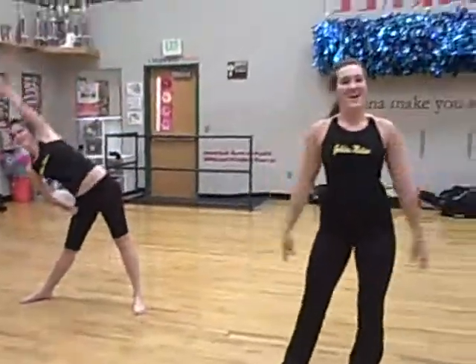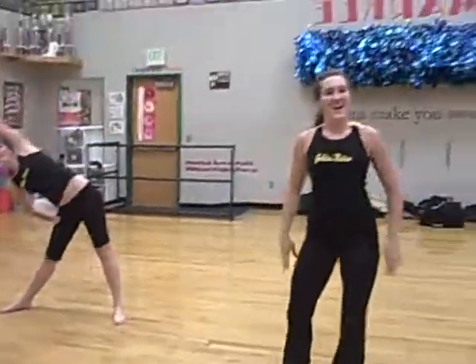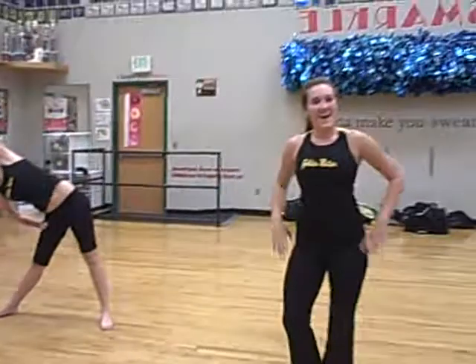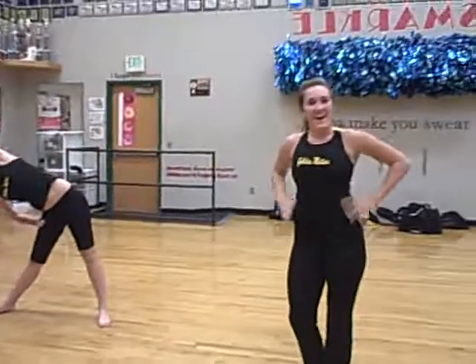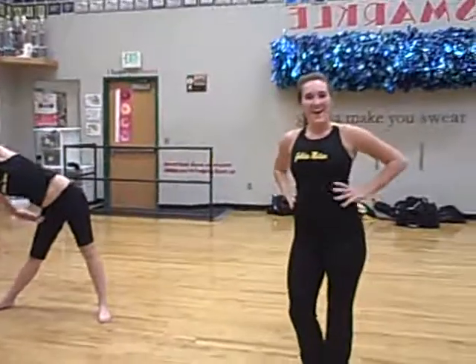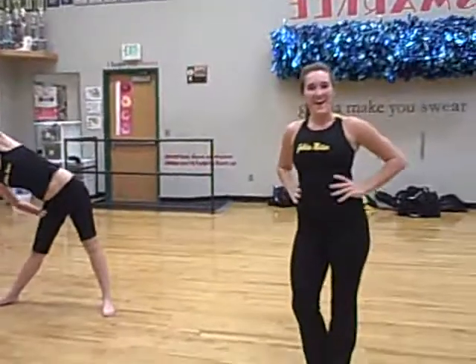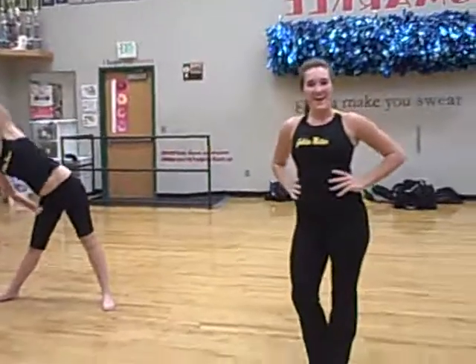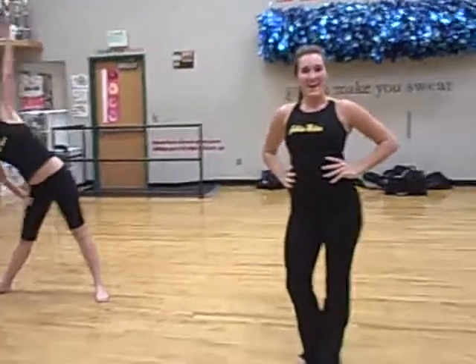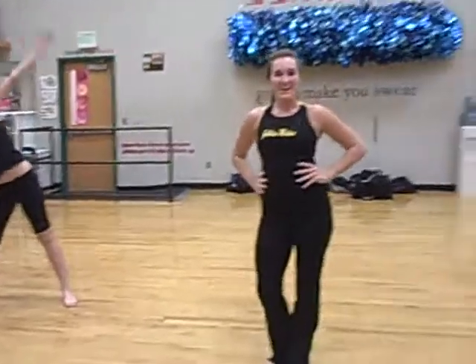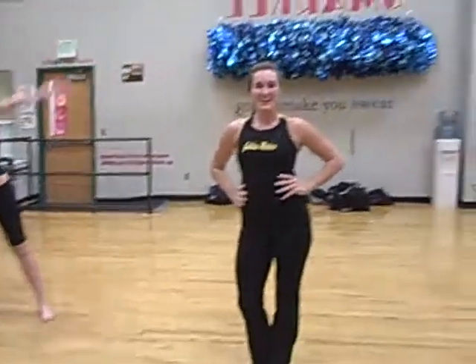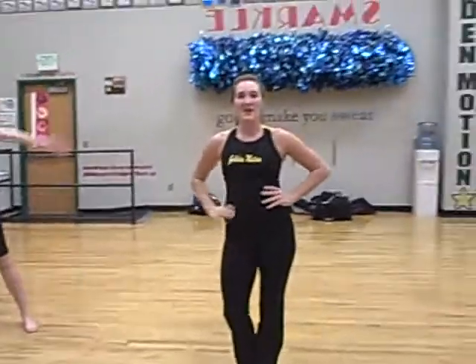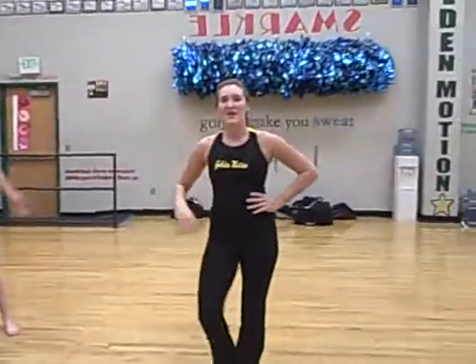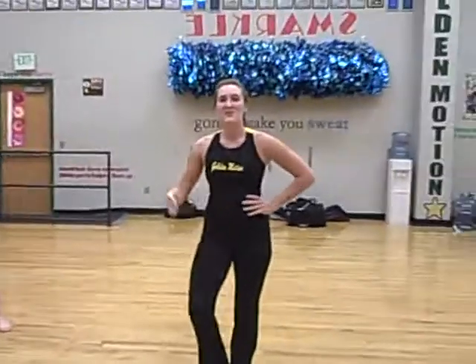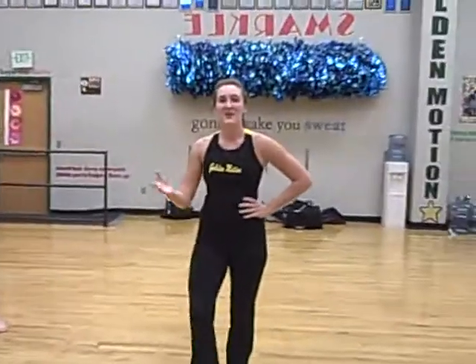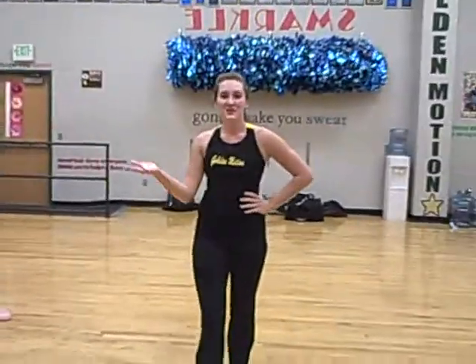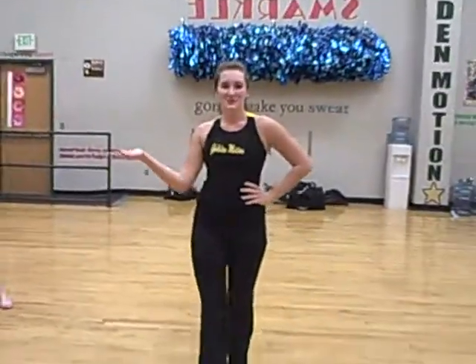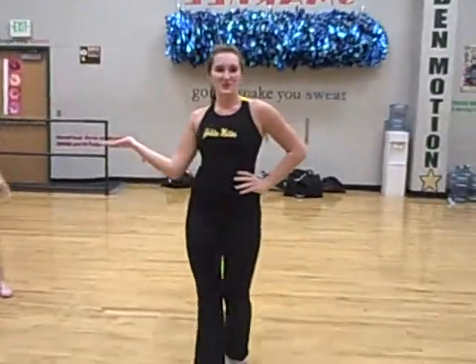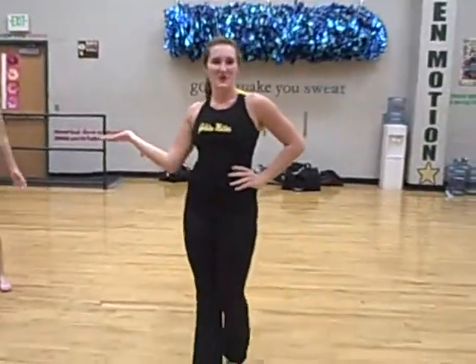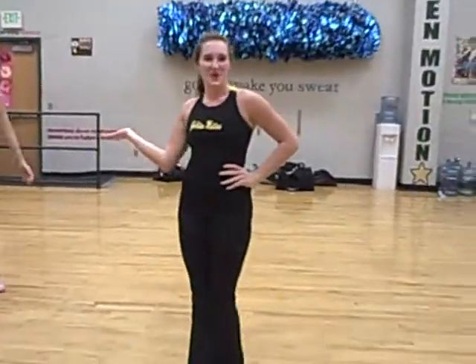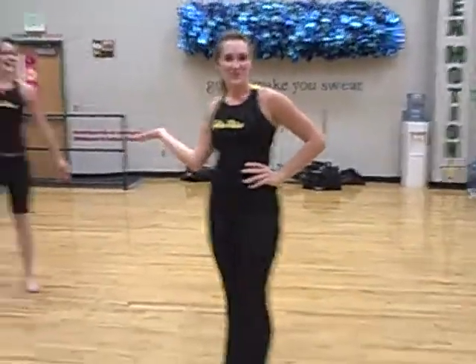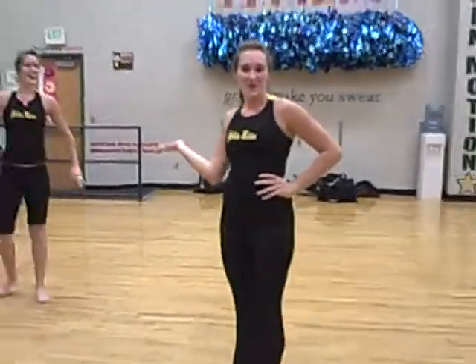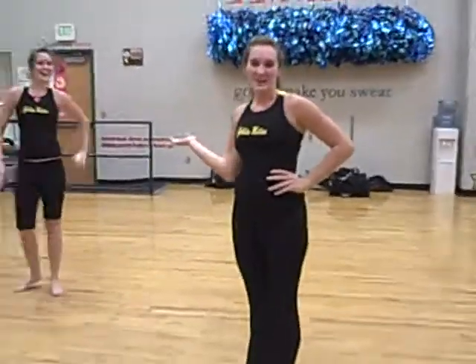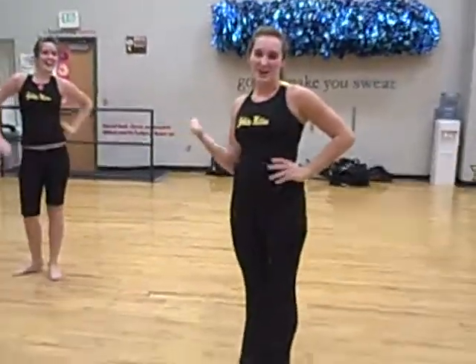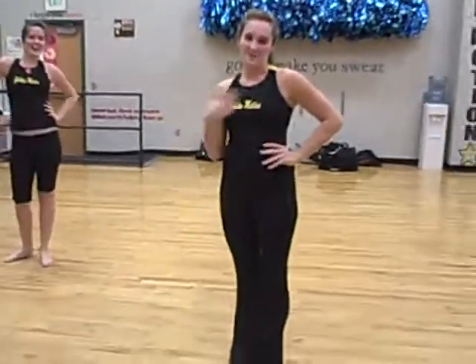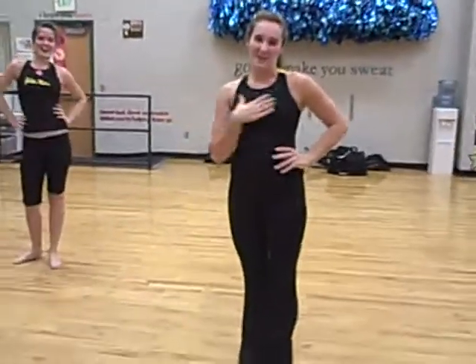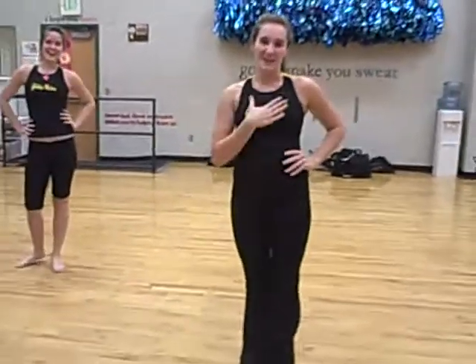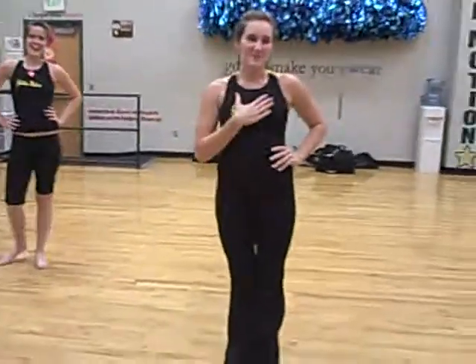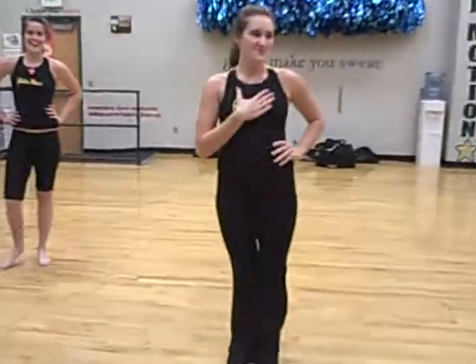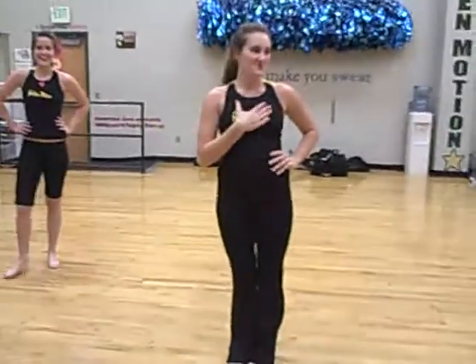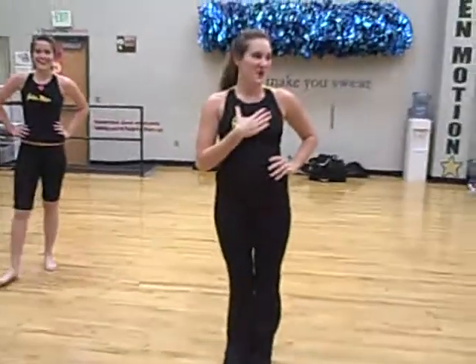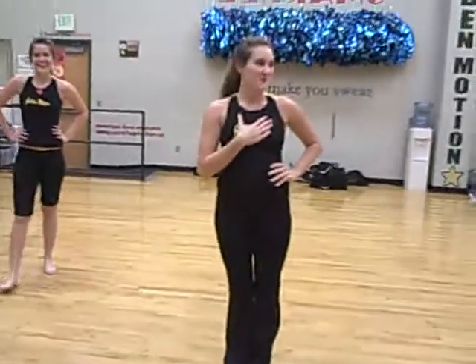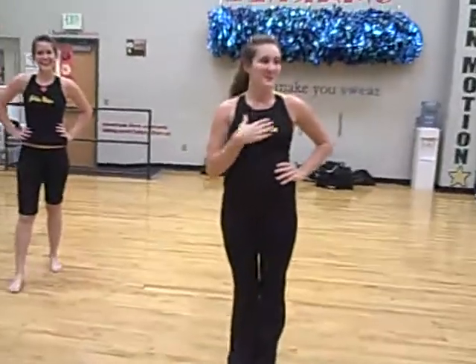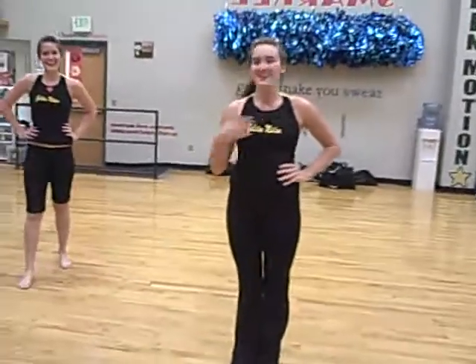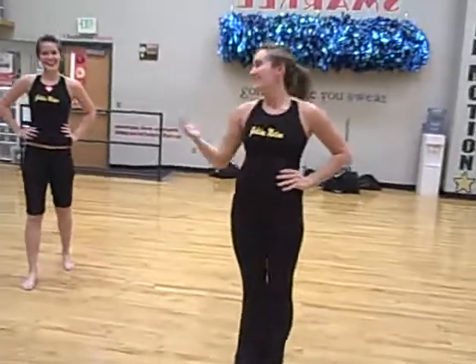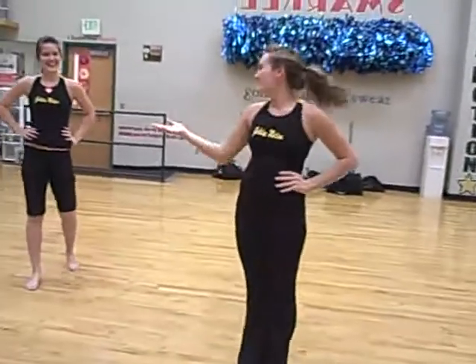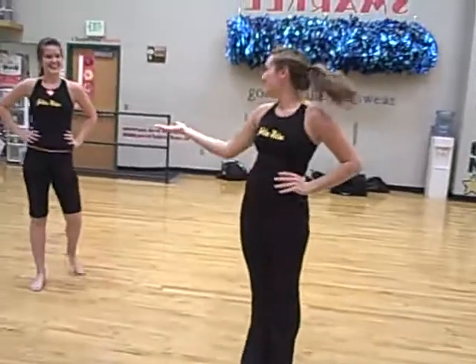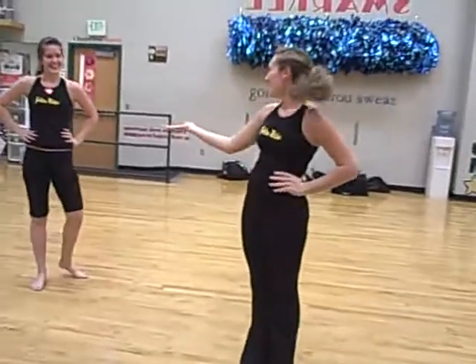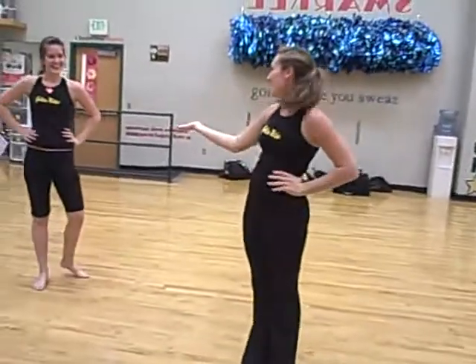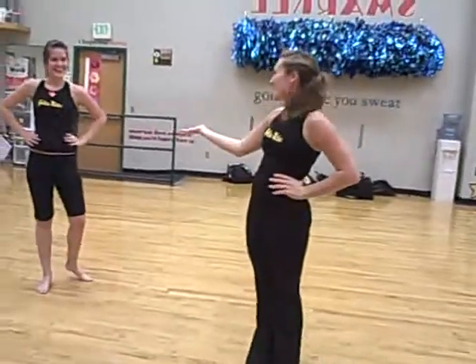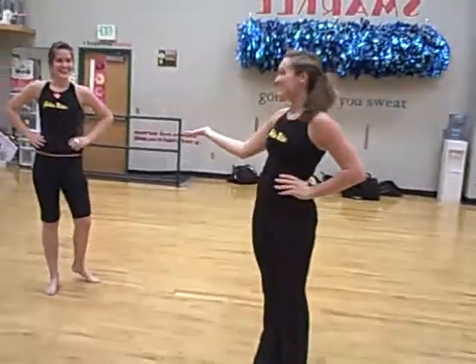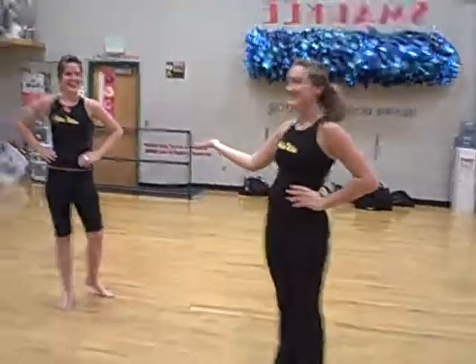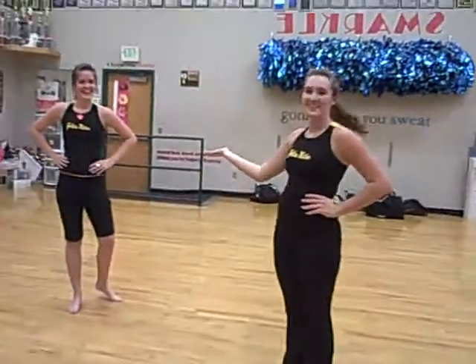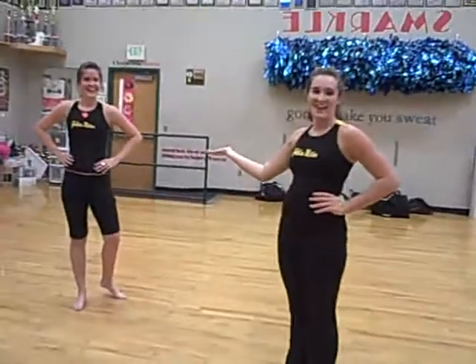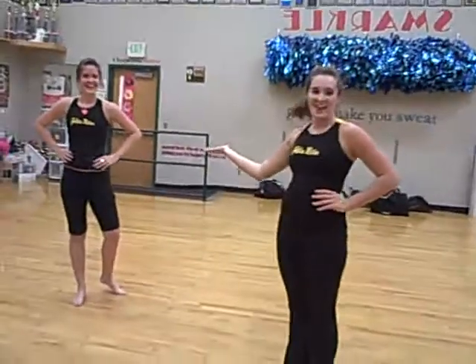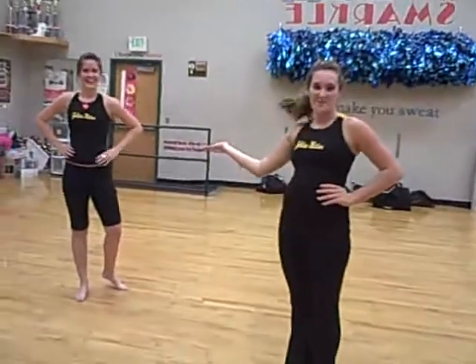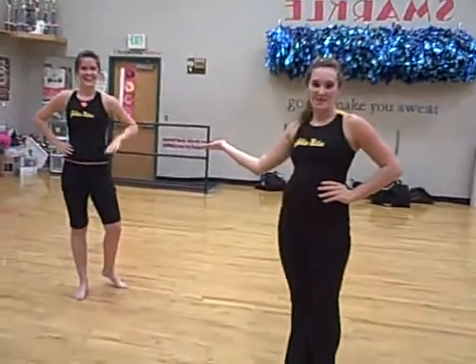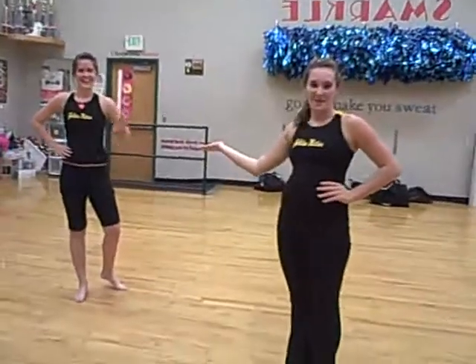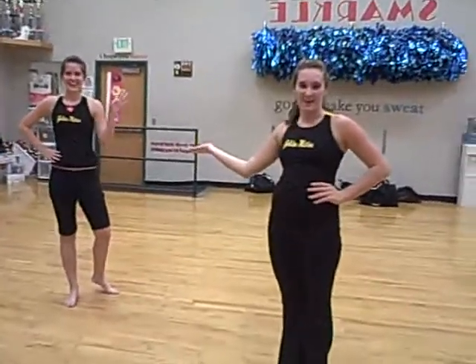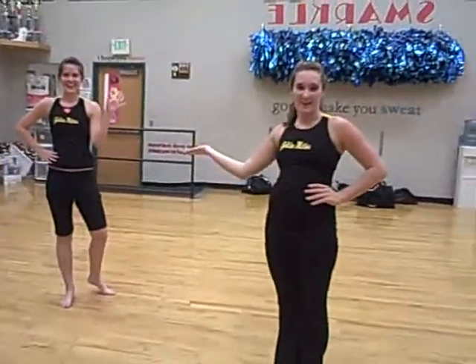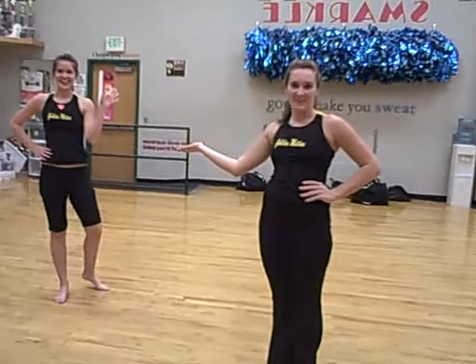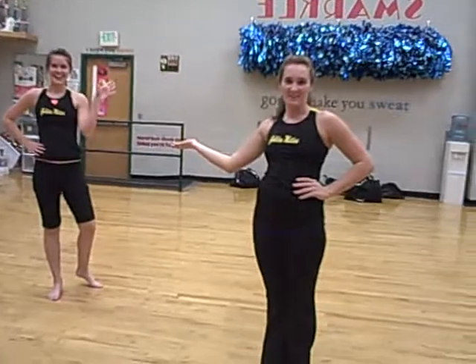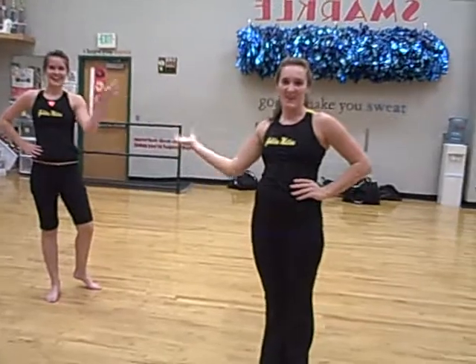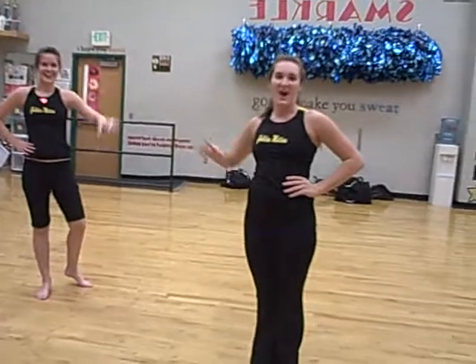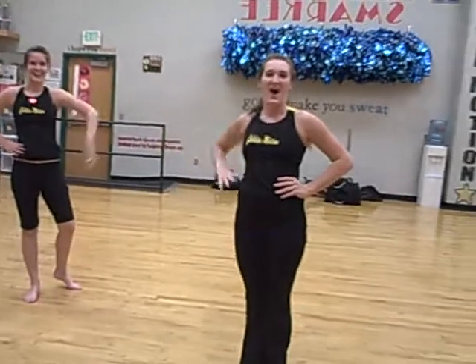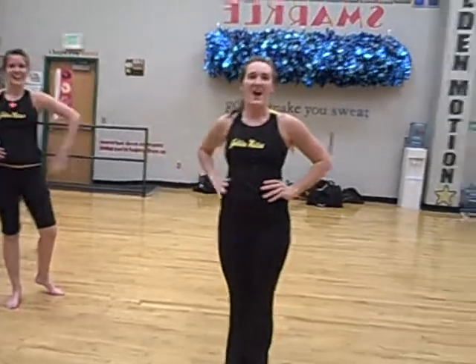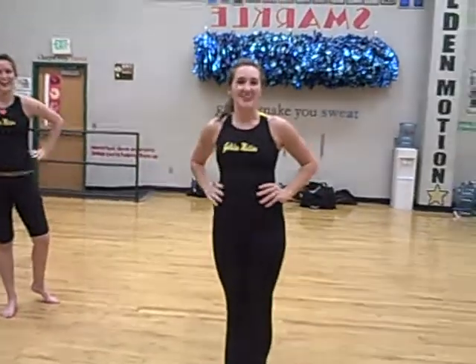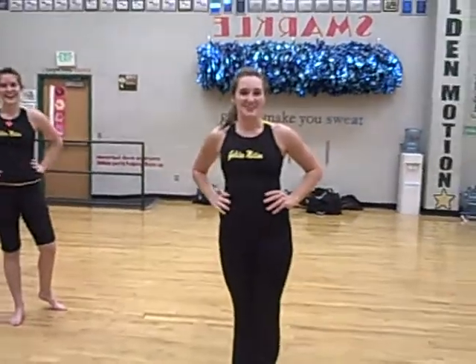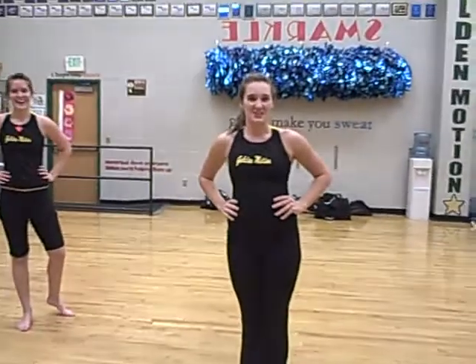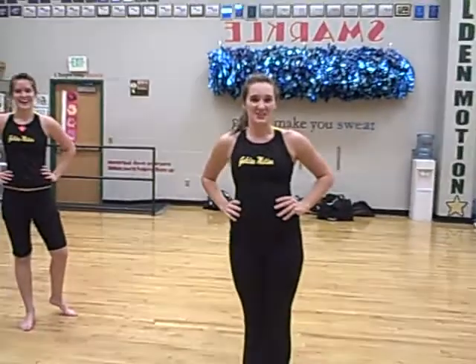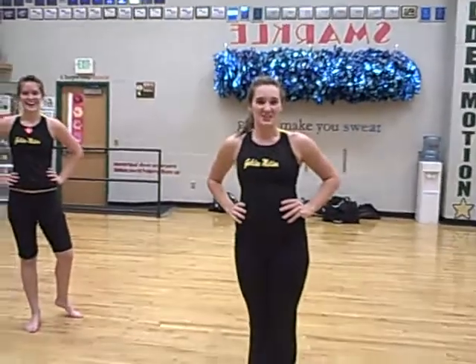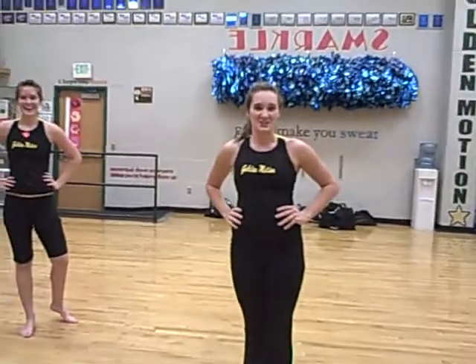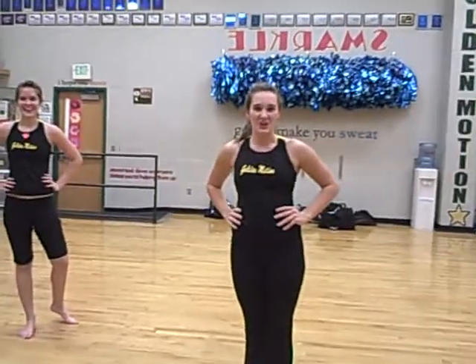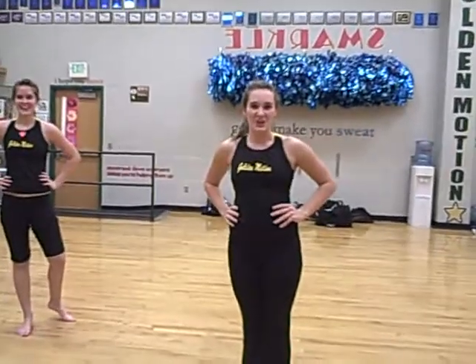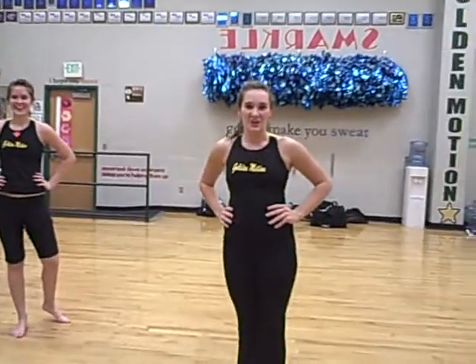Hi! Welcome to our workout. My name is Robin and this is my assistant Amber. Alright, let's get started.